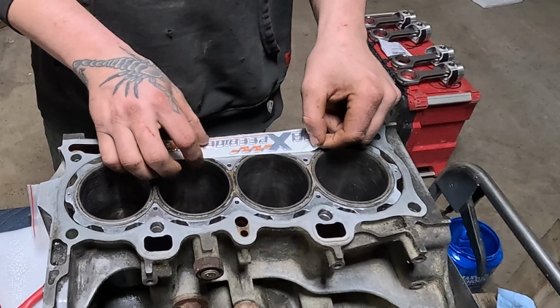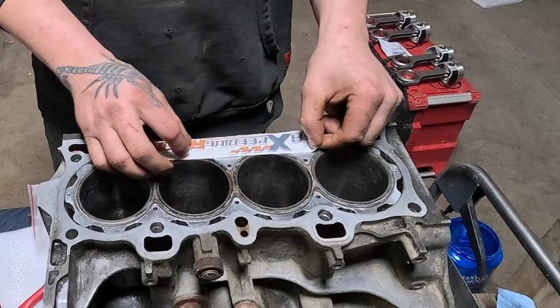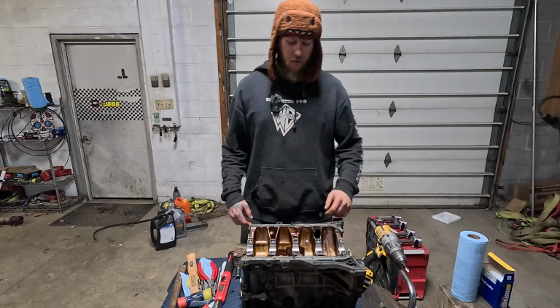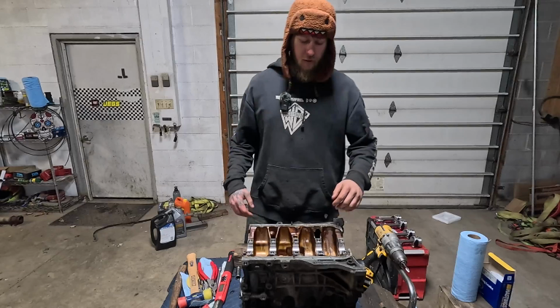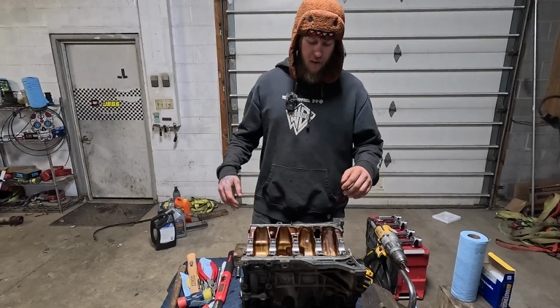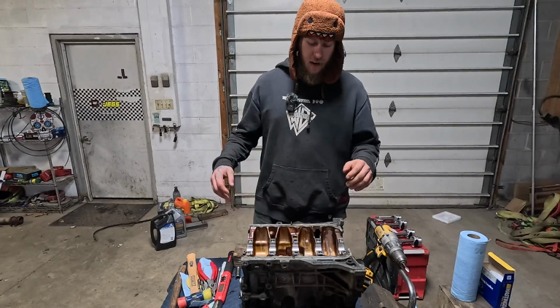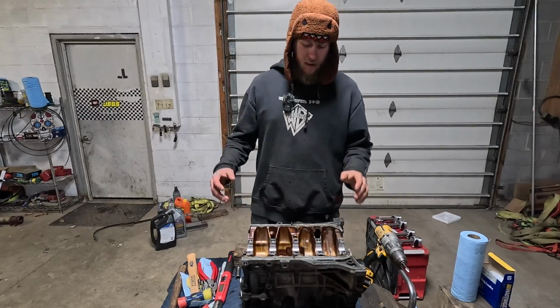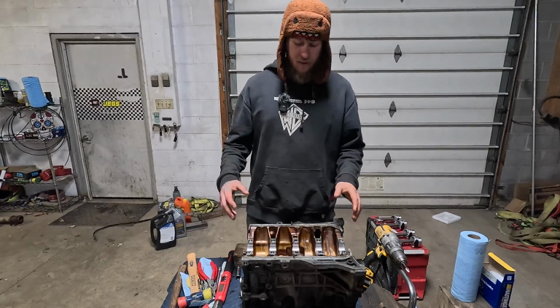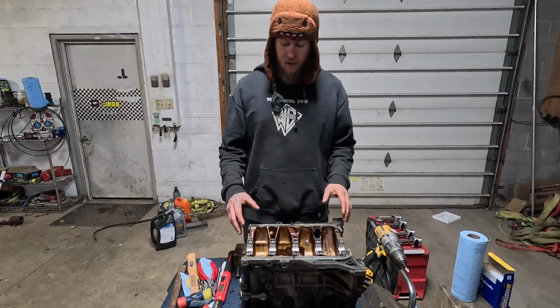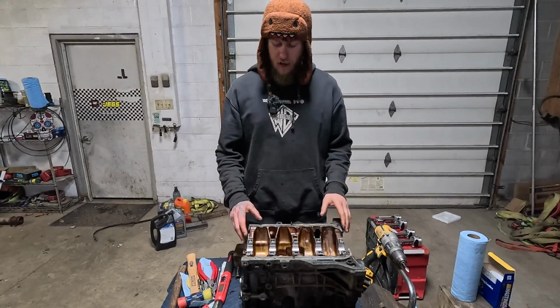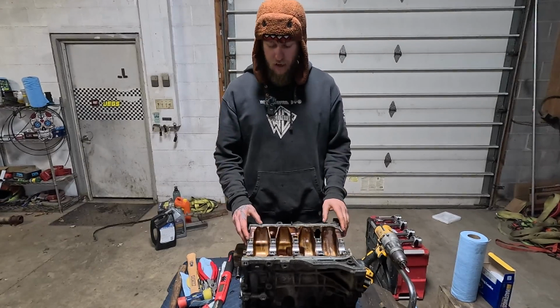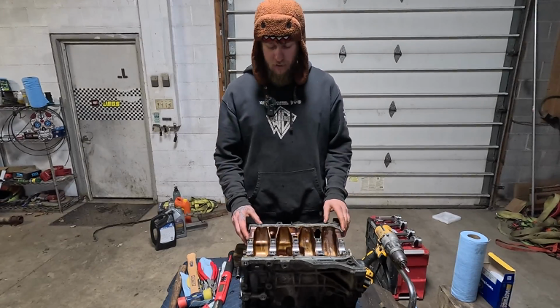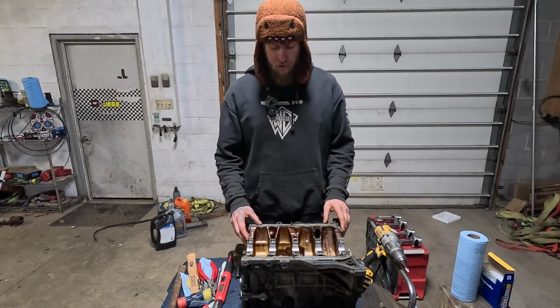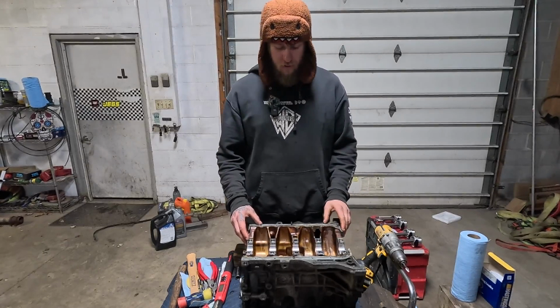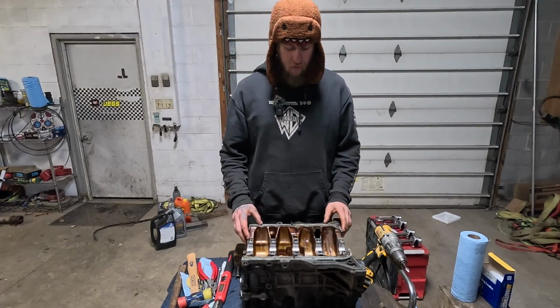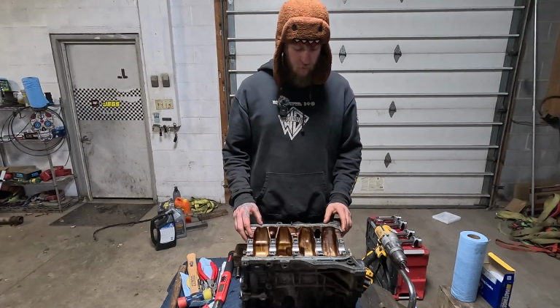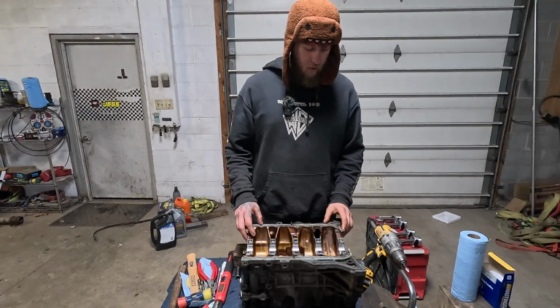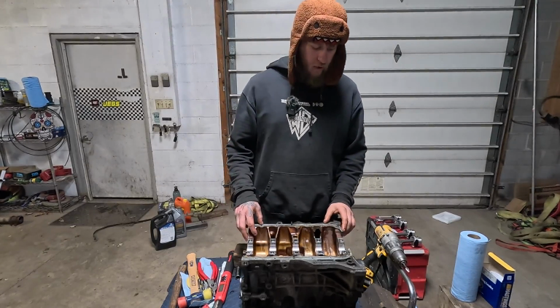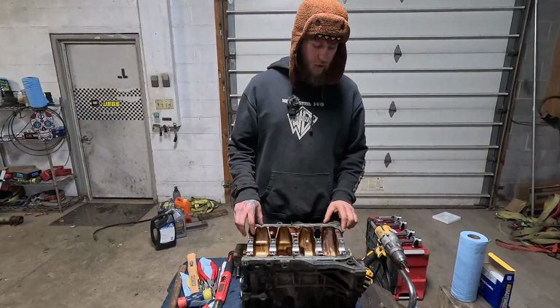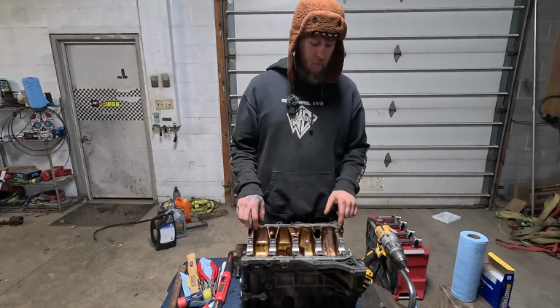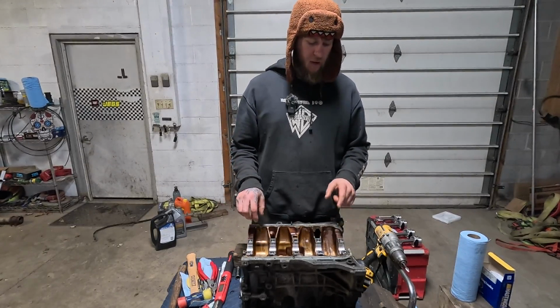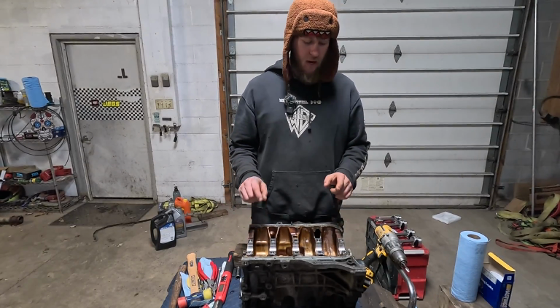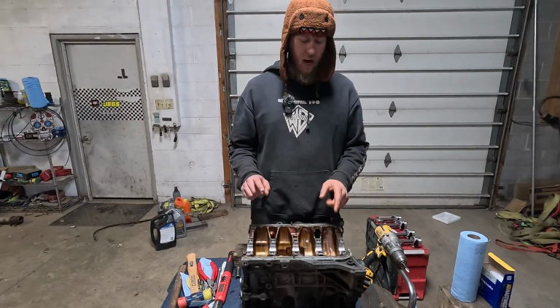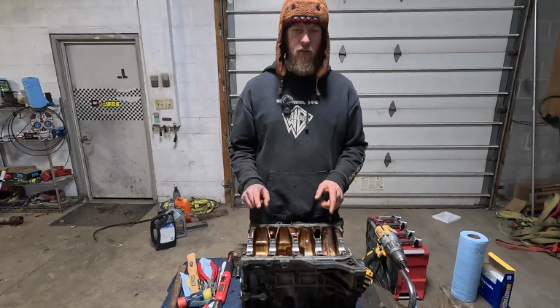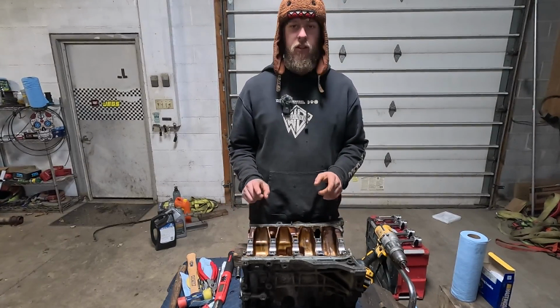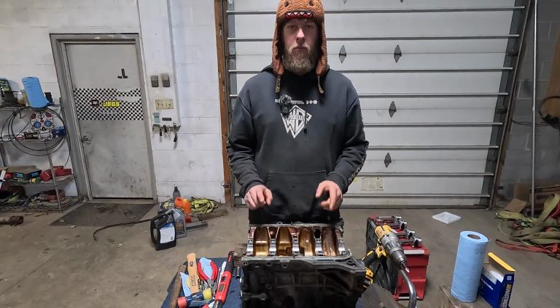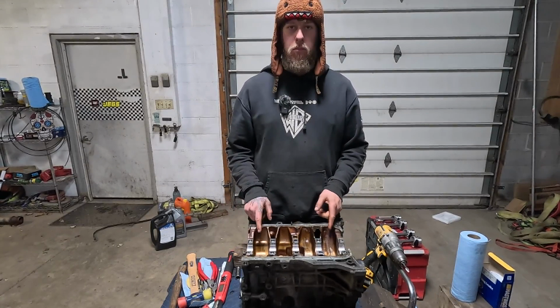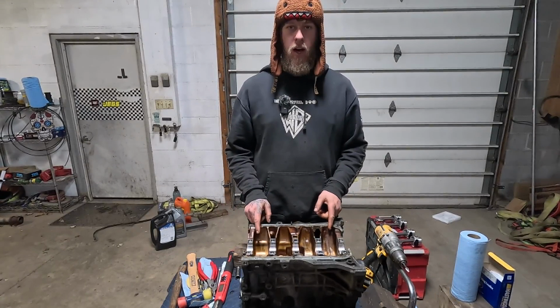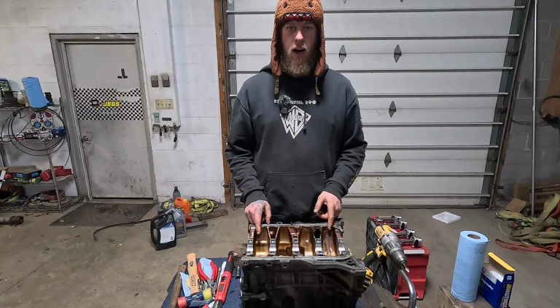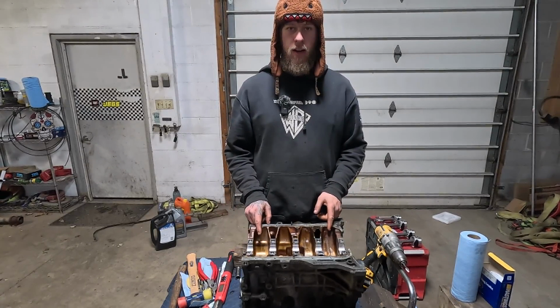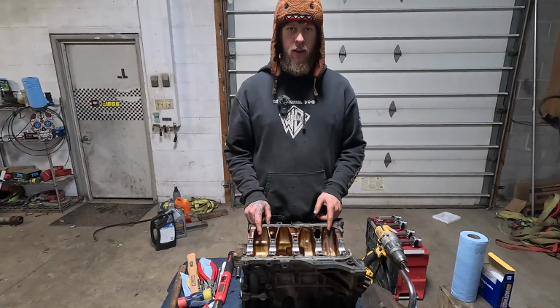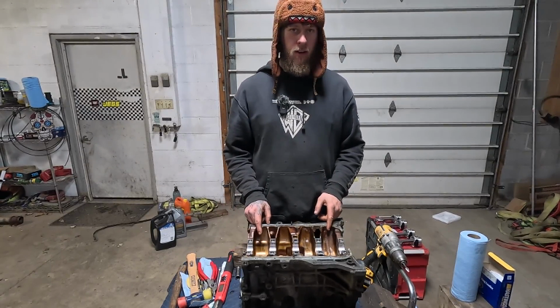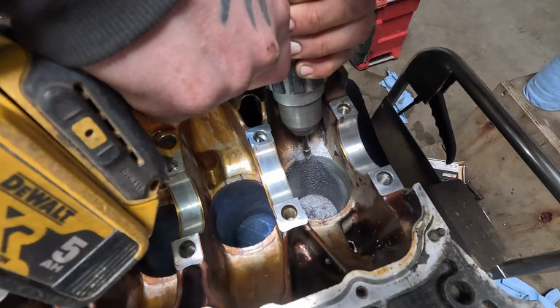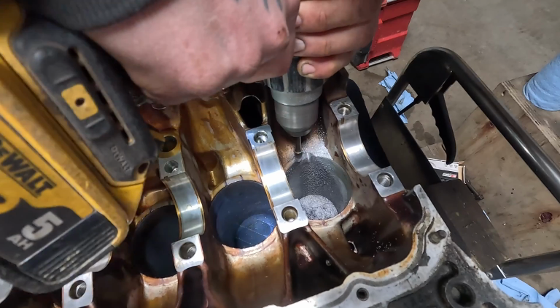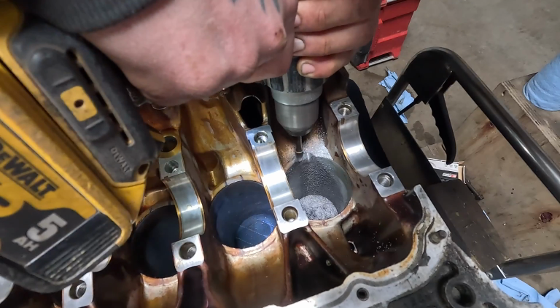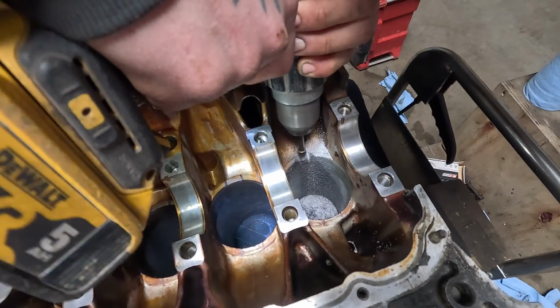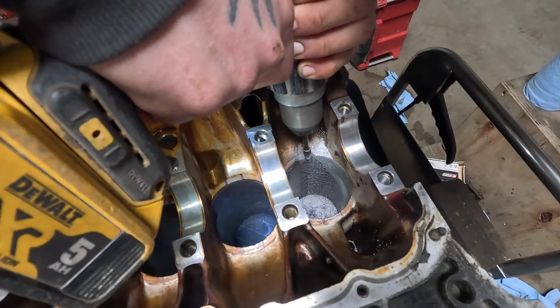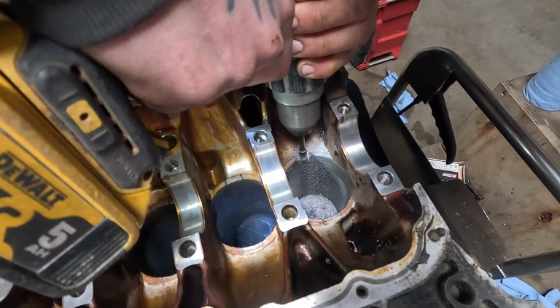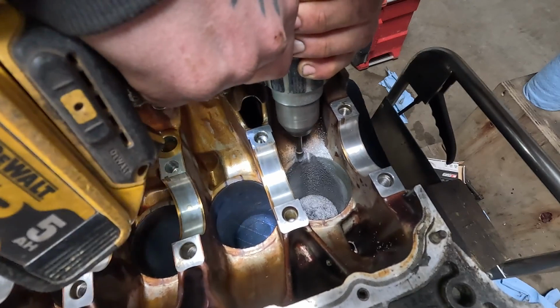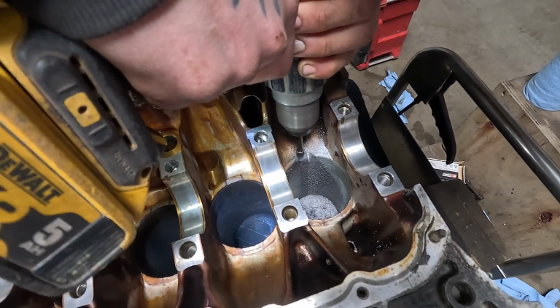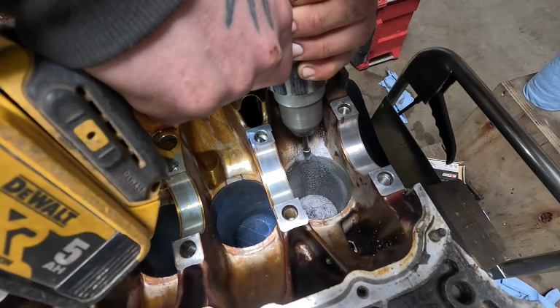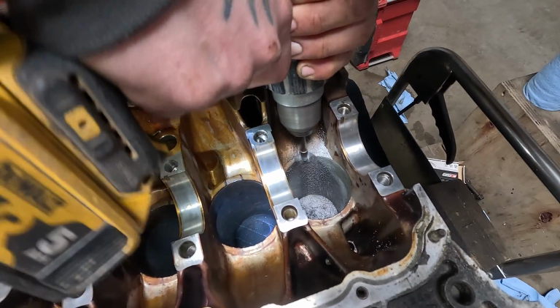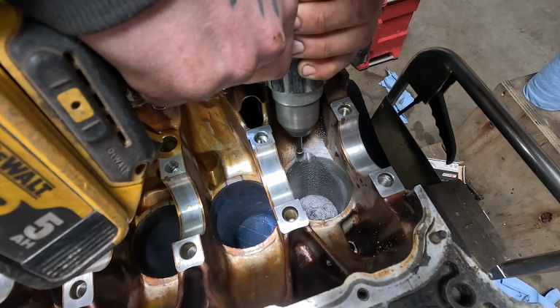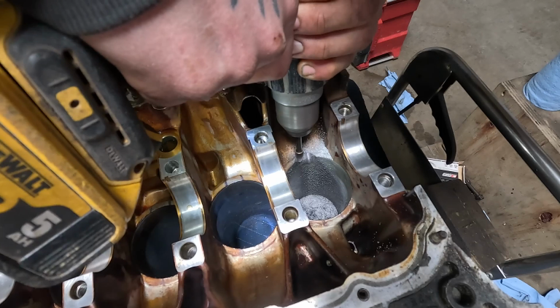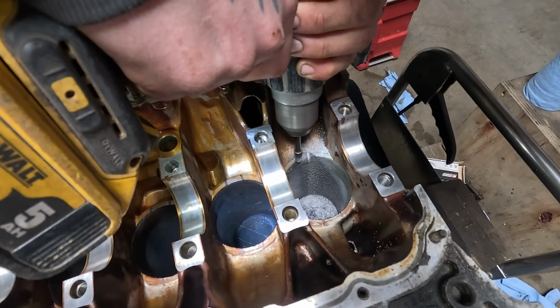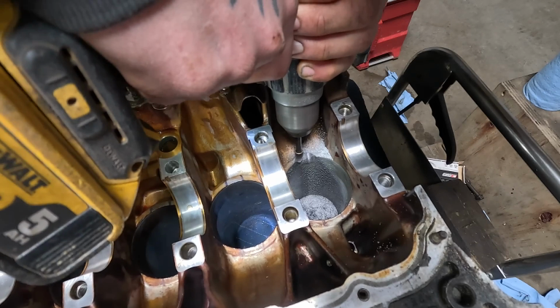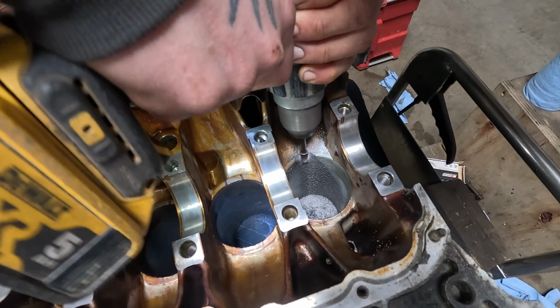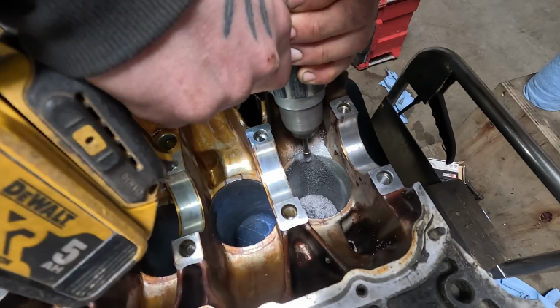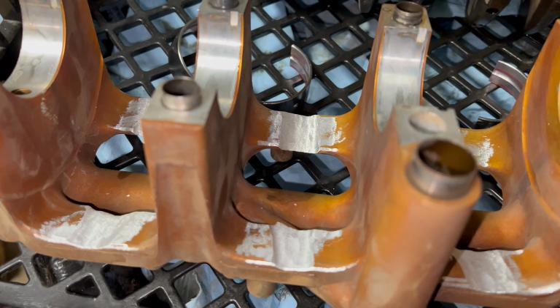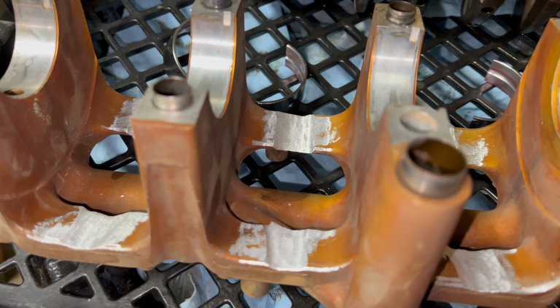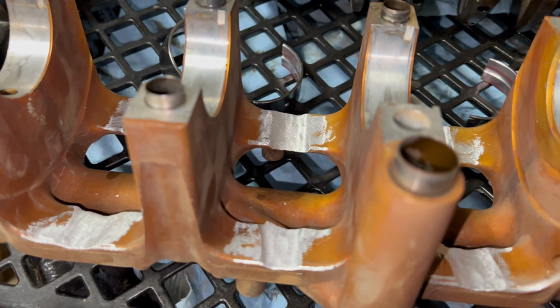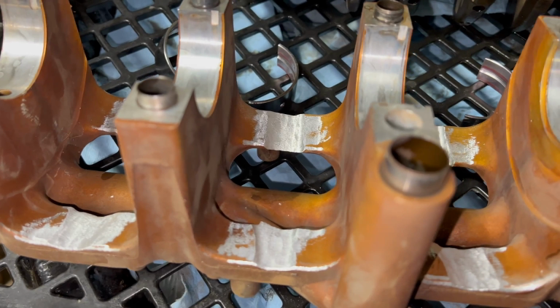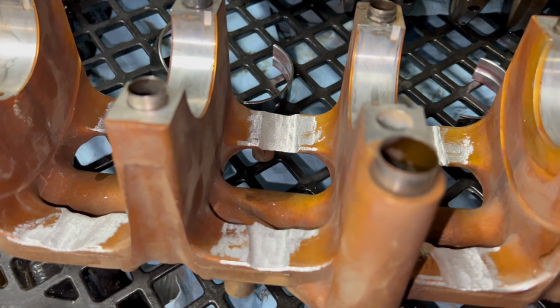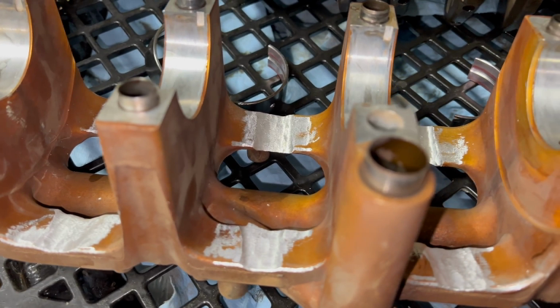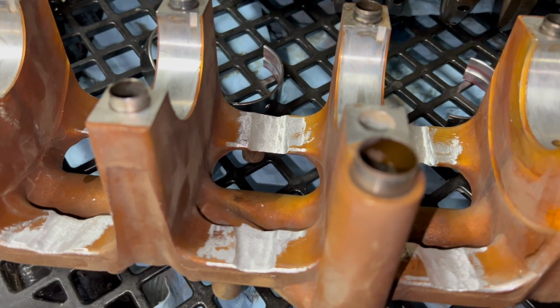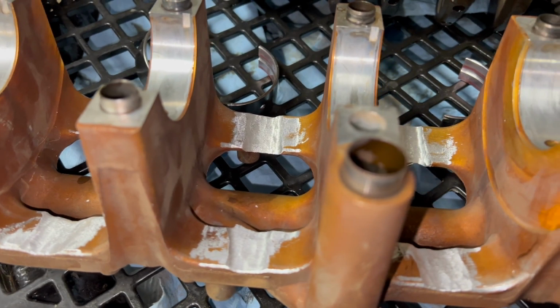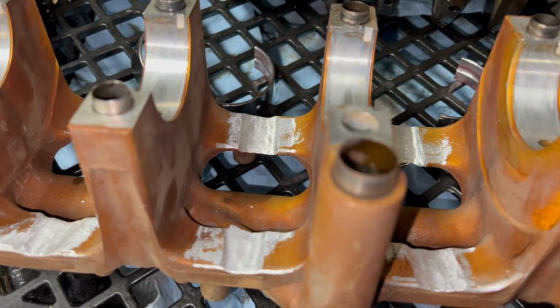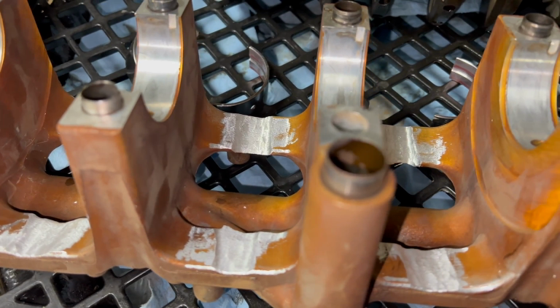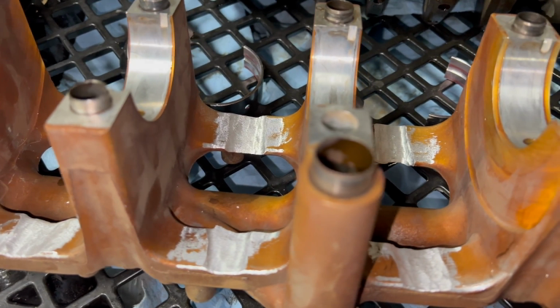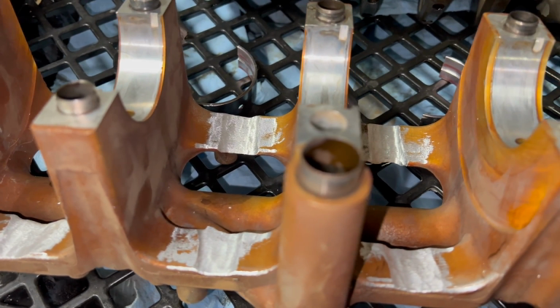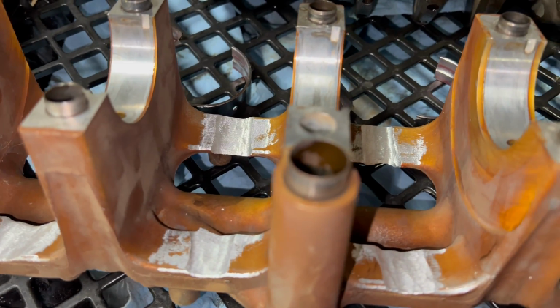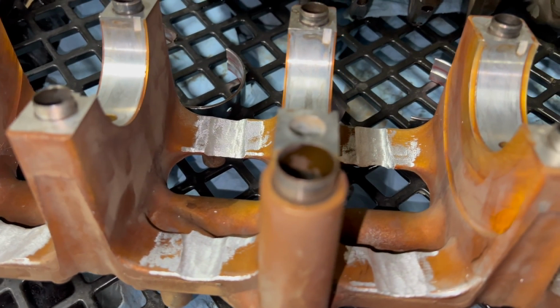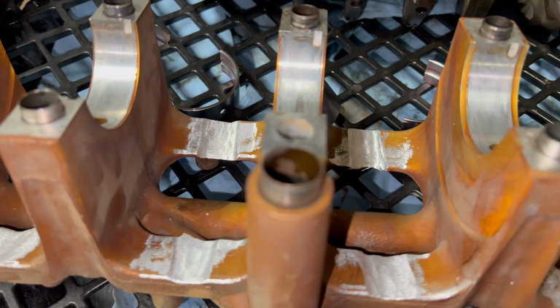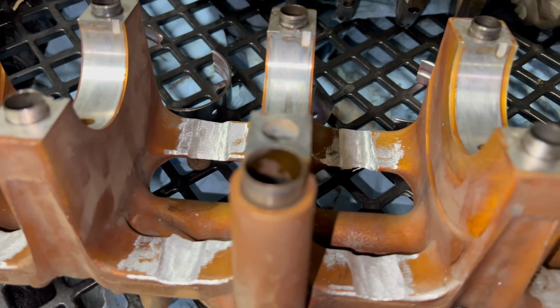For the next stage we are going to be notching the block and the girdle so that it clears the HBM rods.